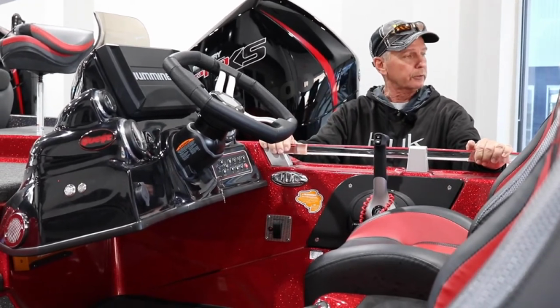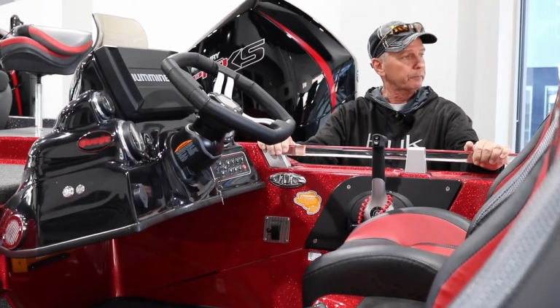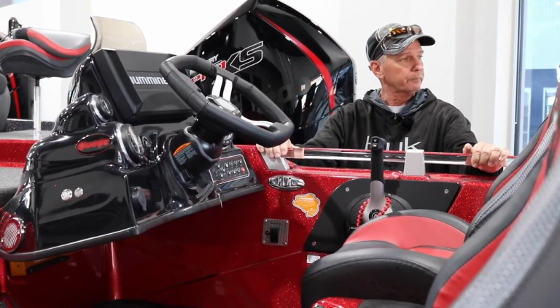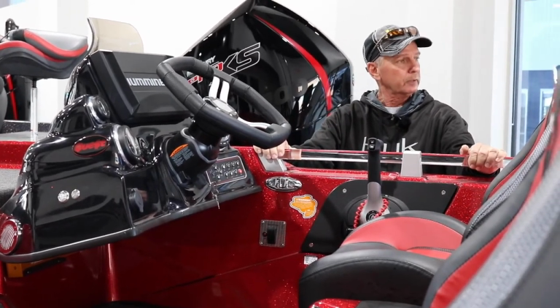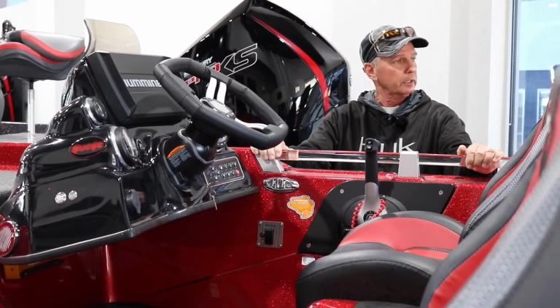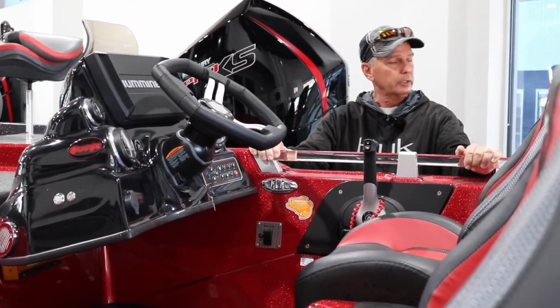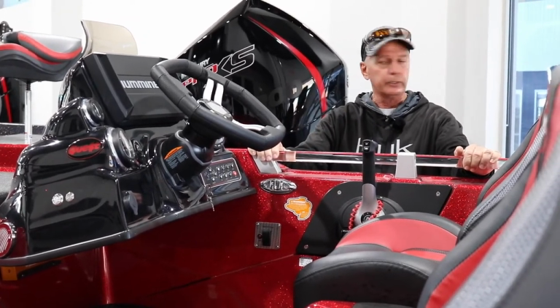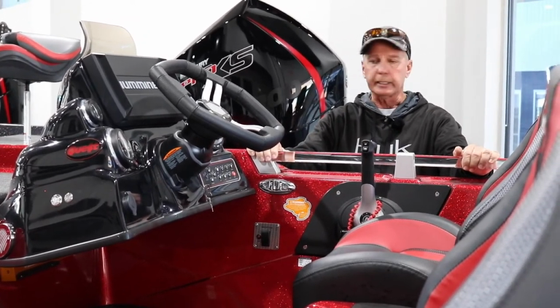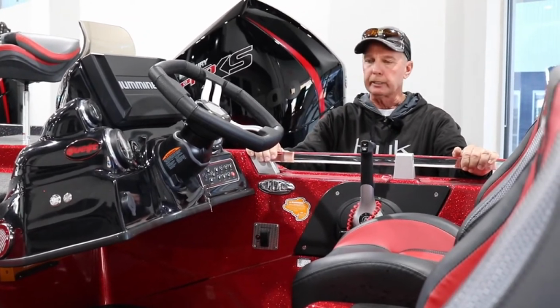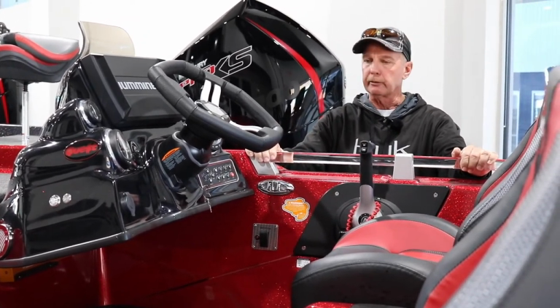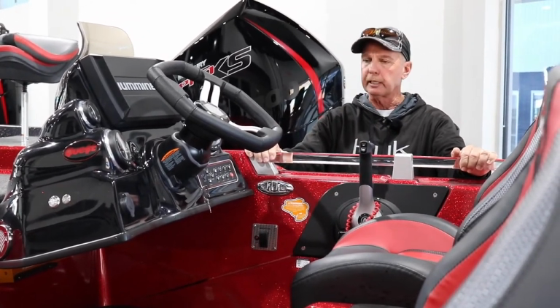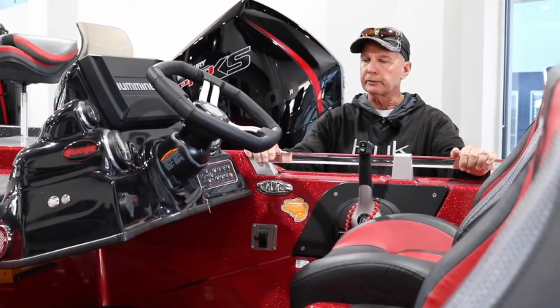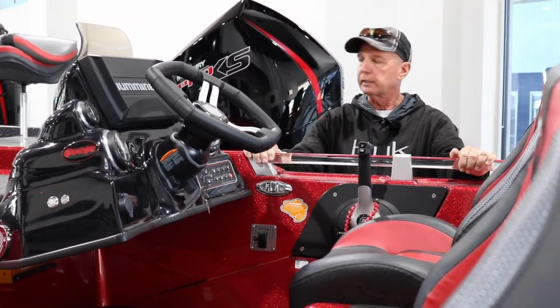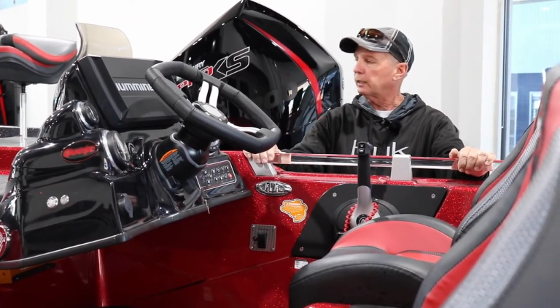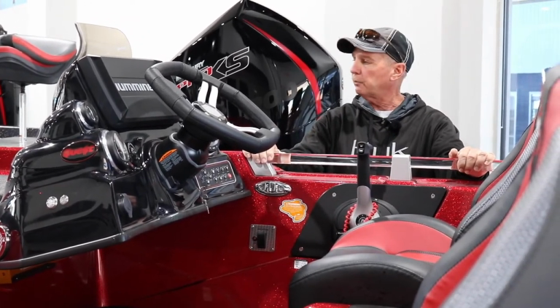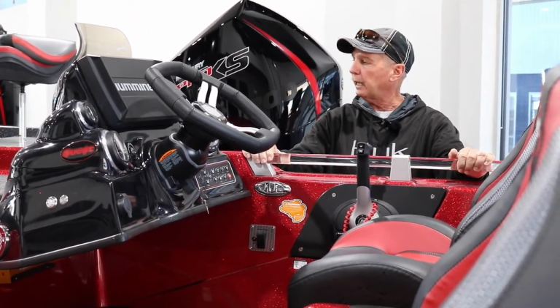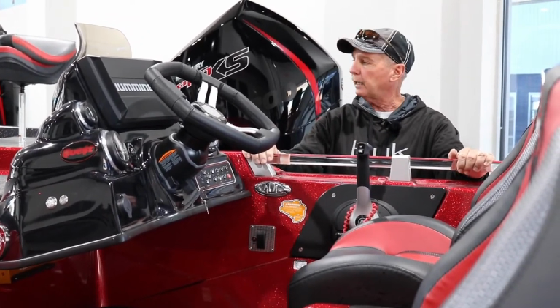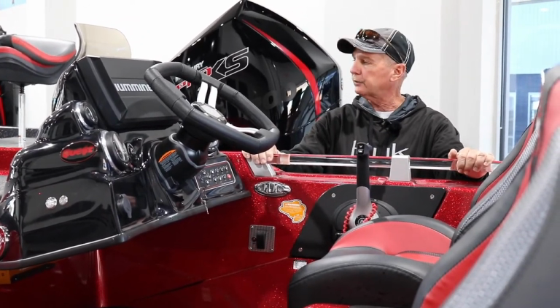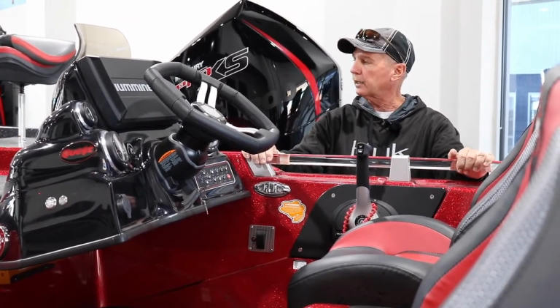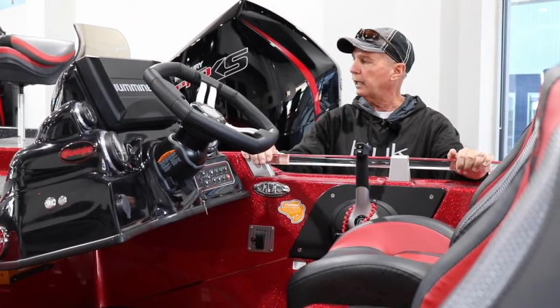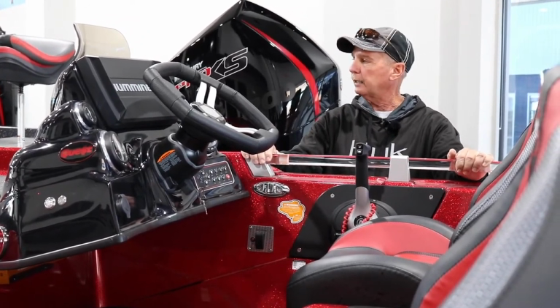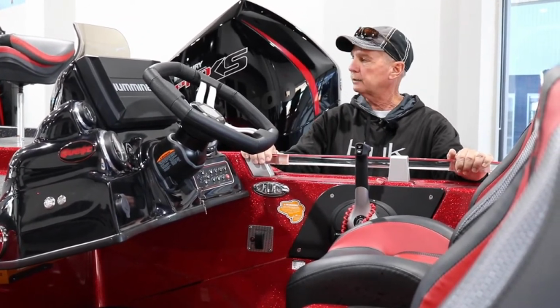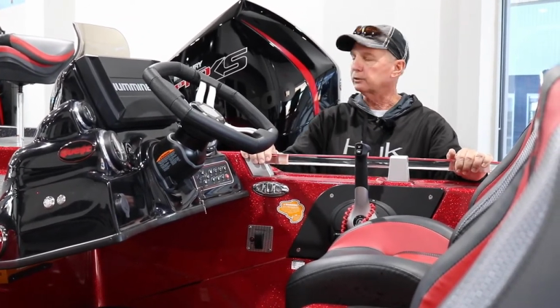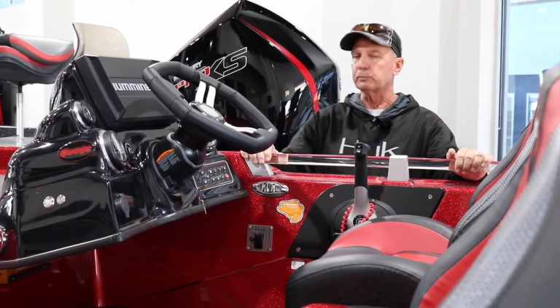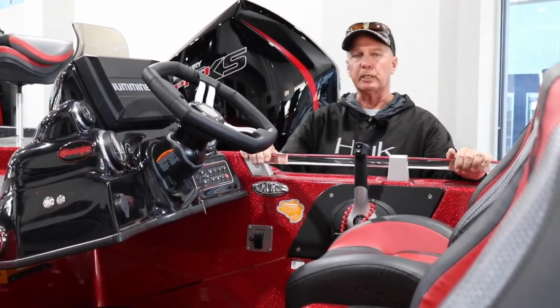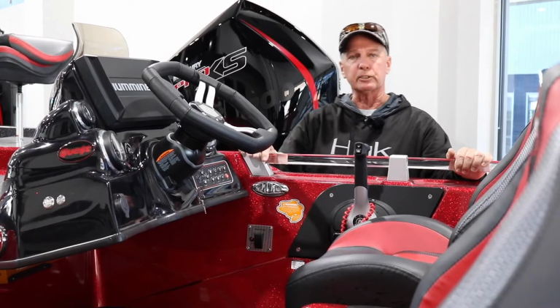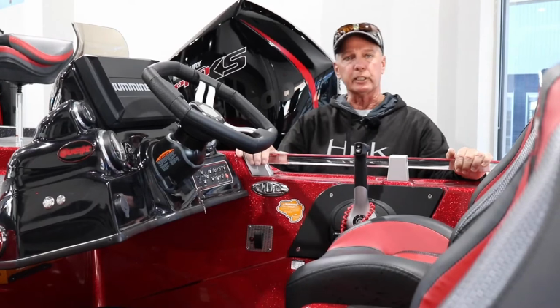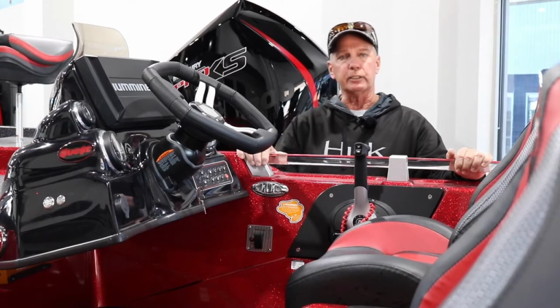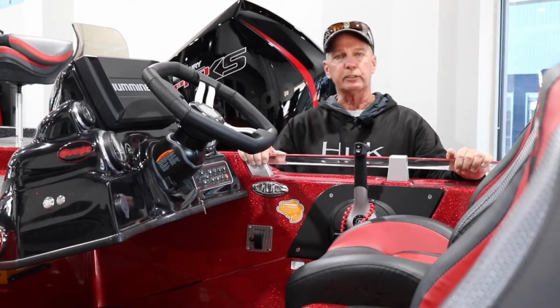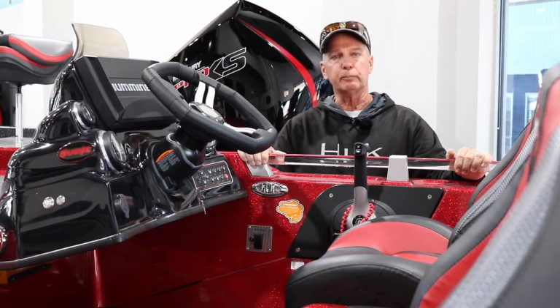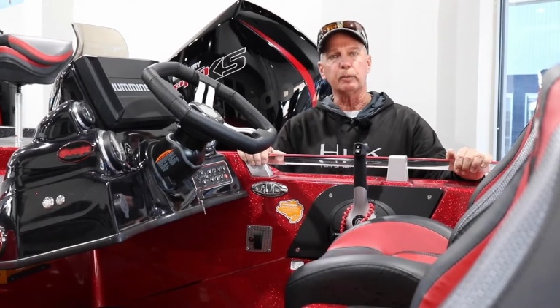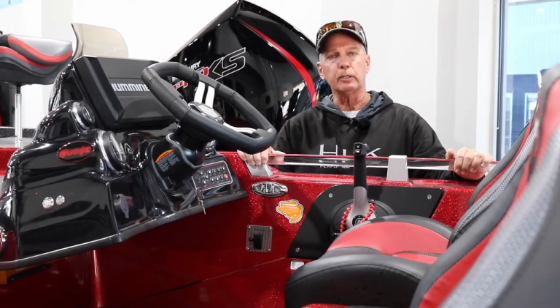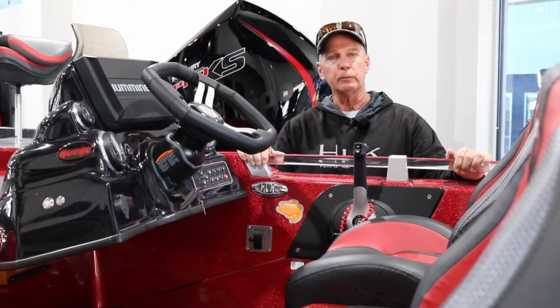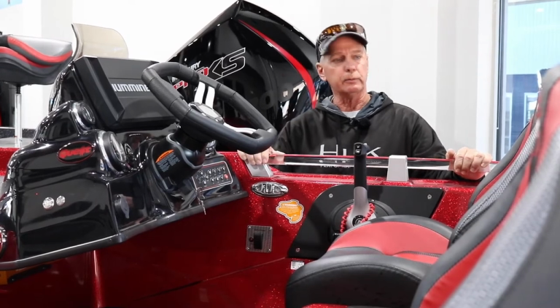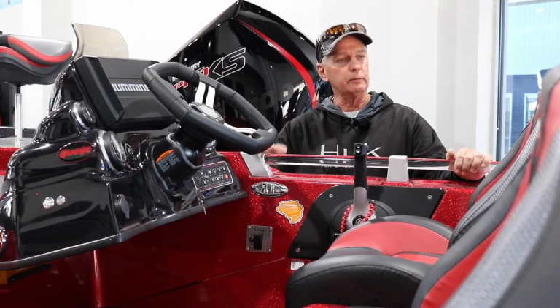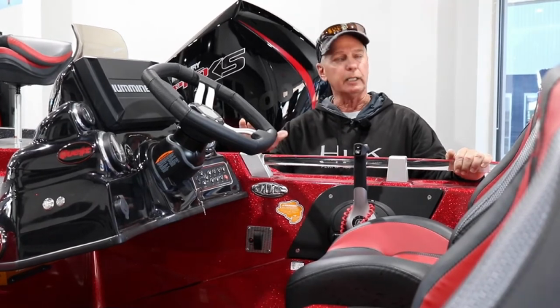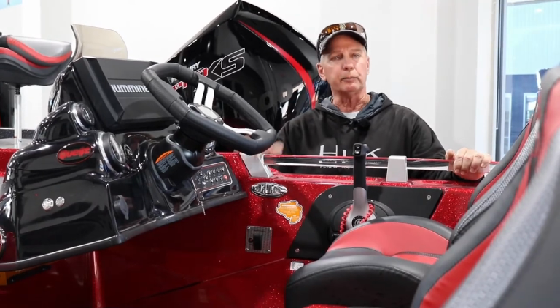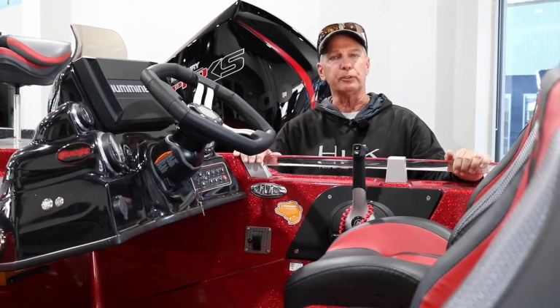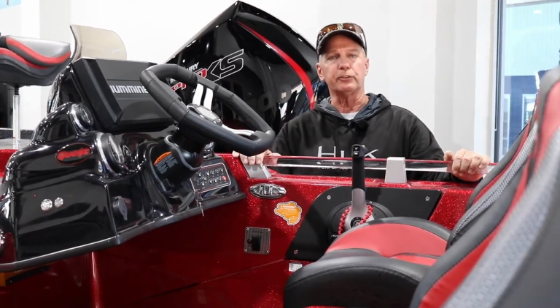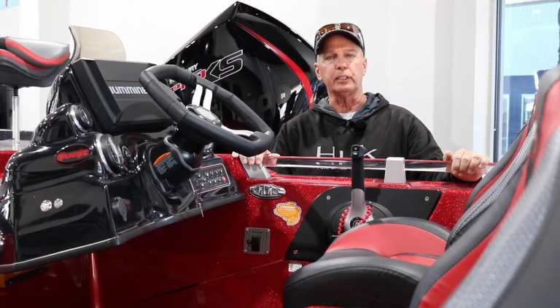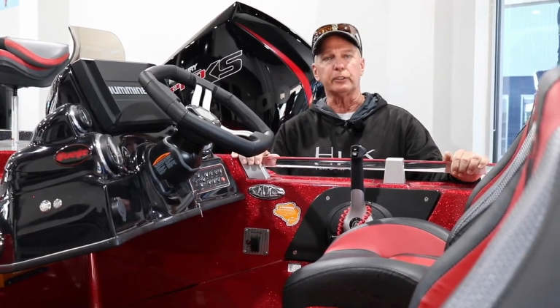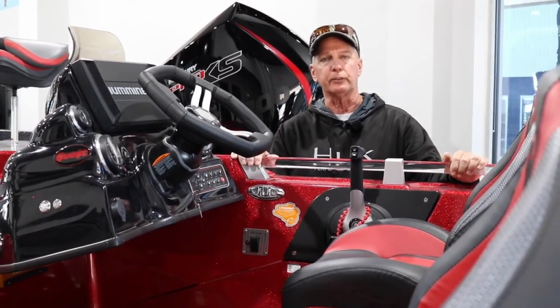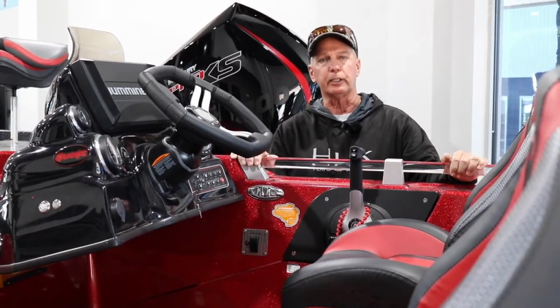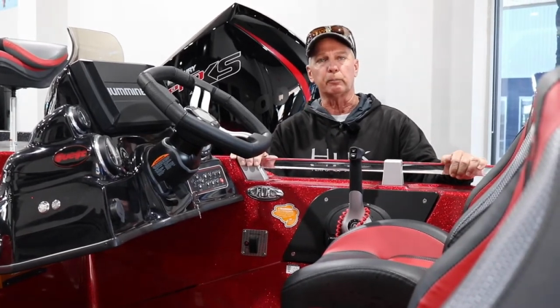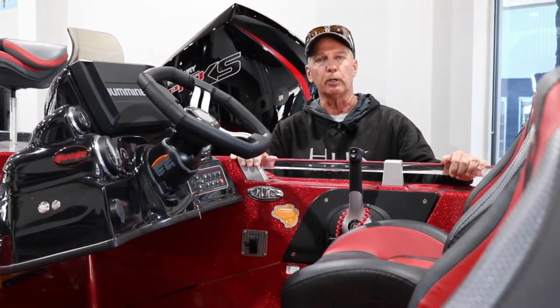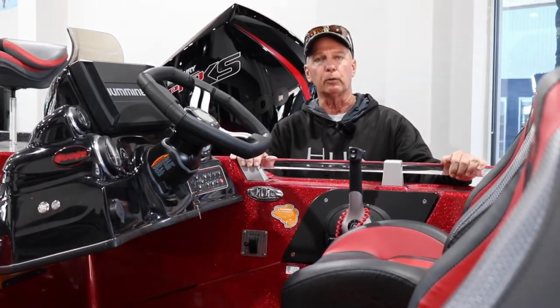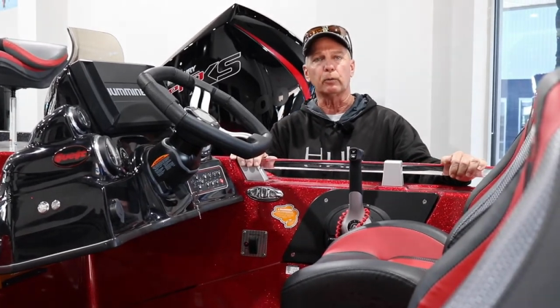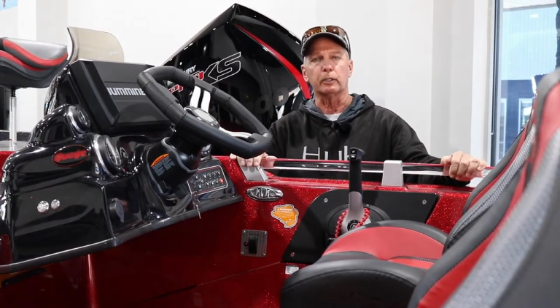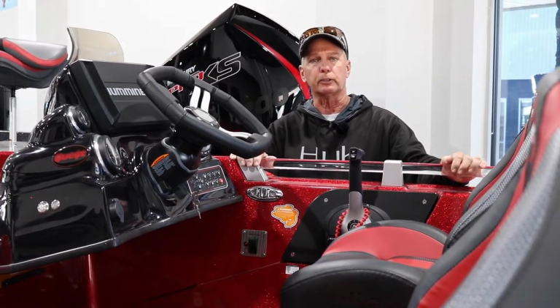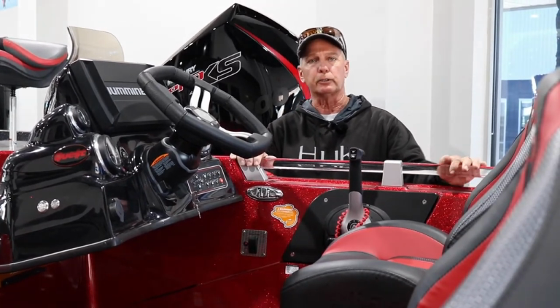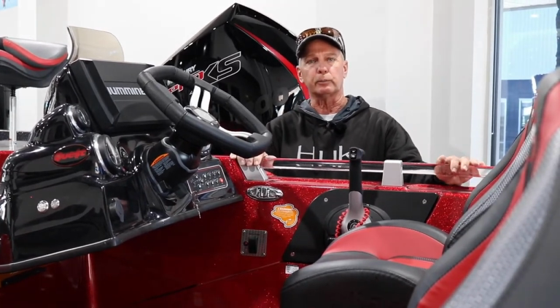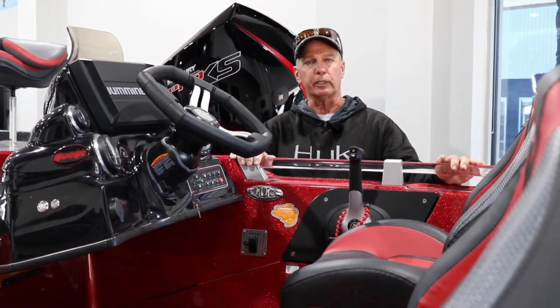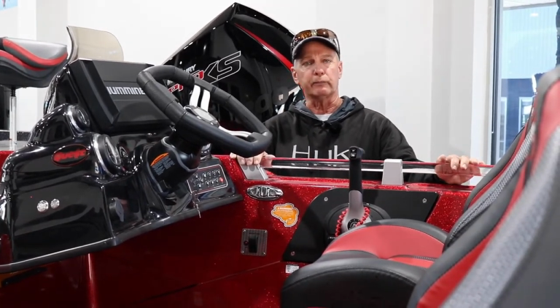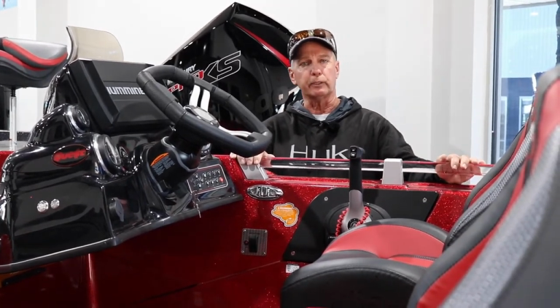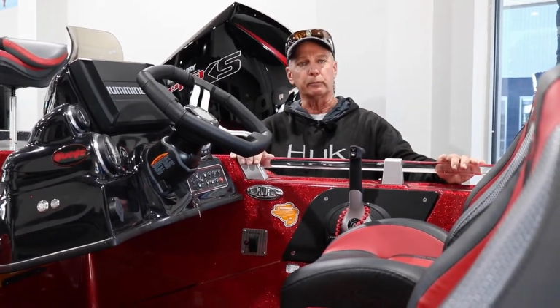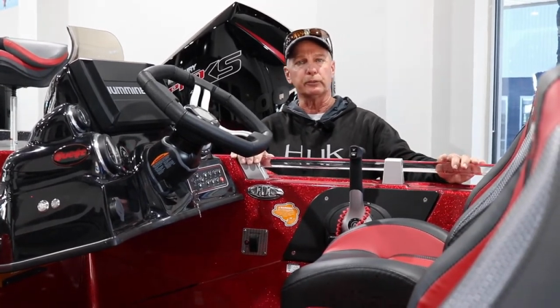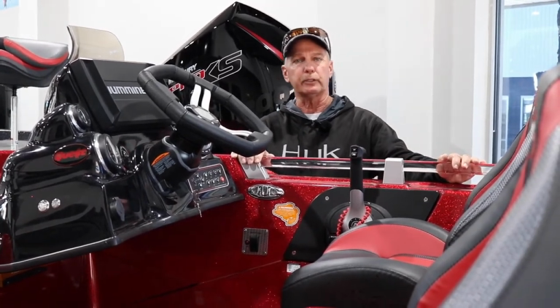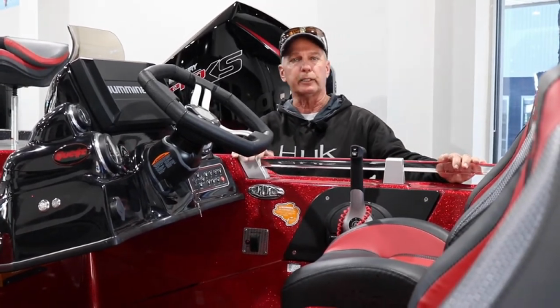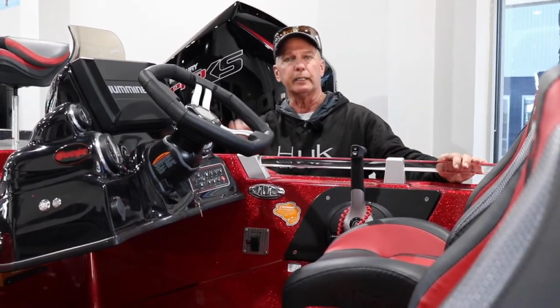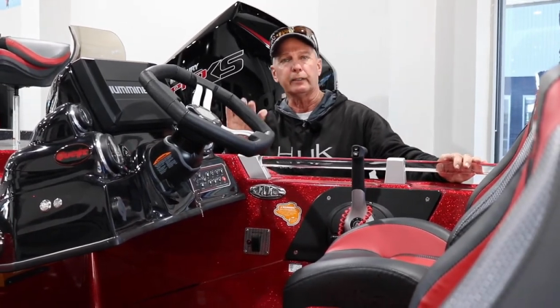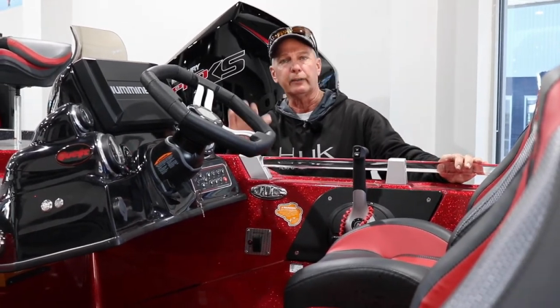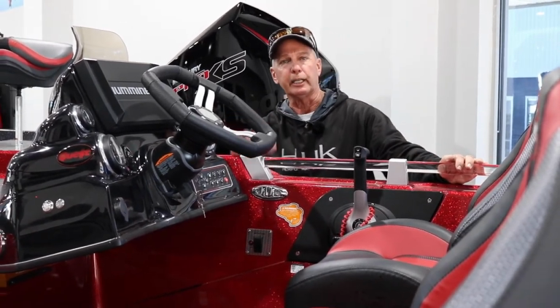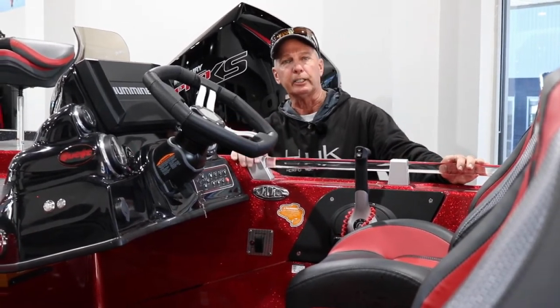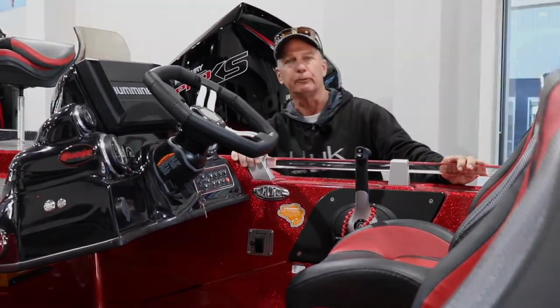If you're interested in the Bass Cat, especially this boat, come and see us here at Boatworks in Springfield, Missouri. Thank you.